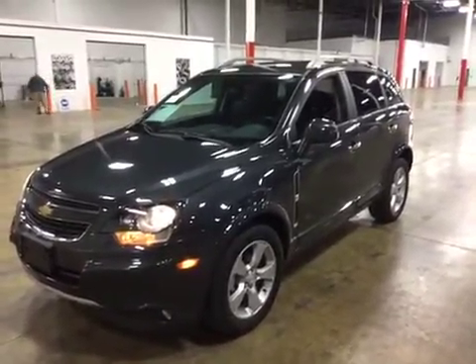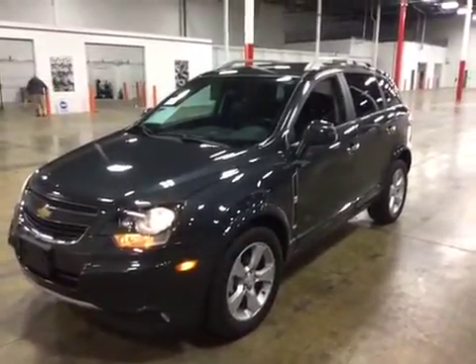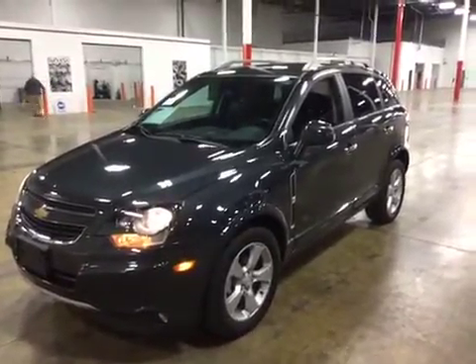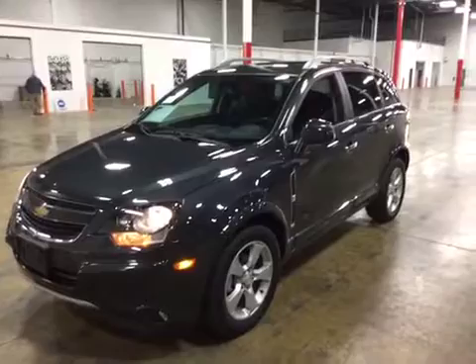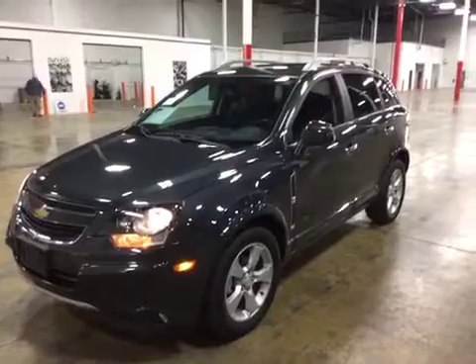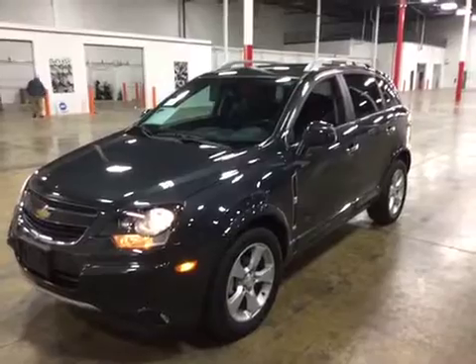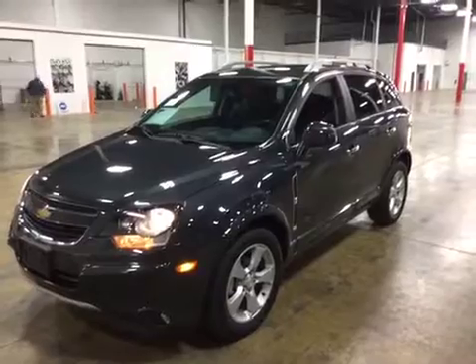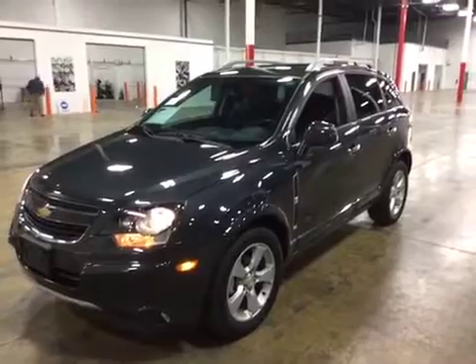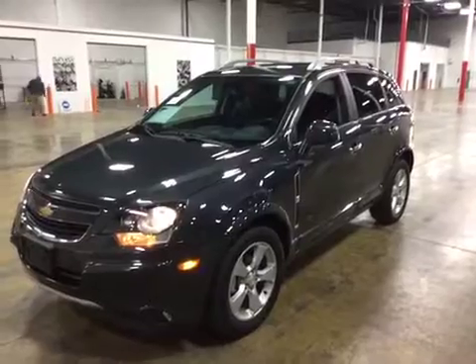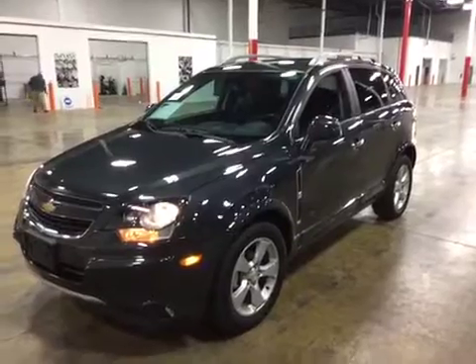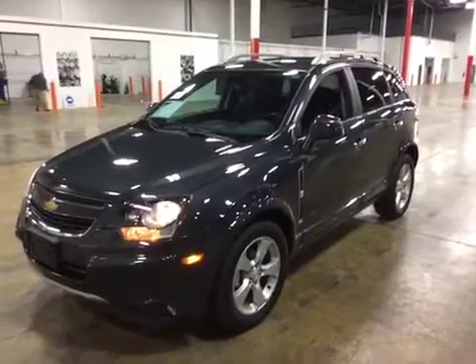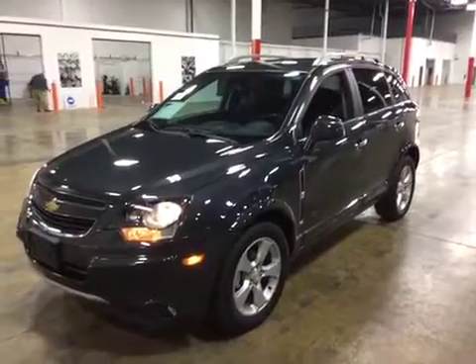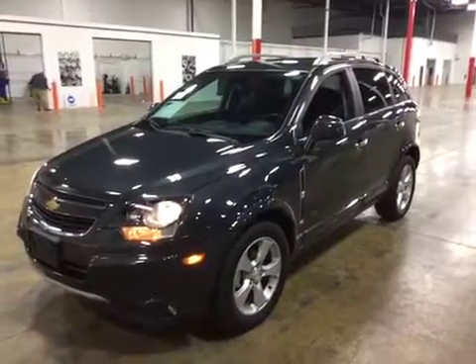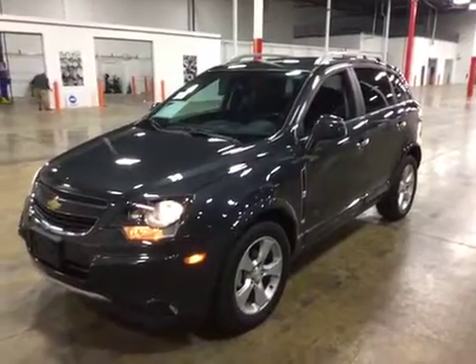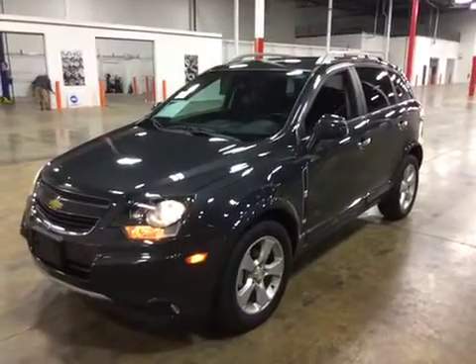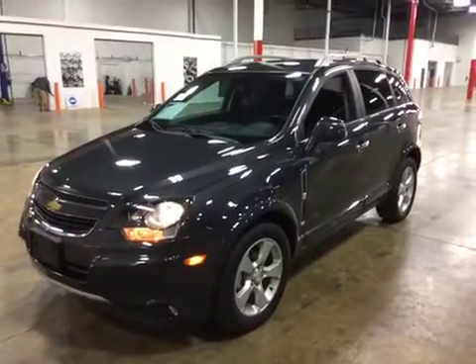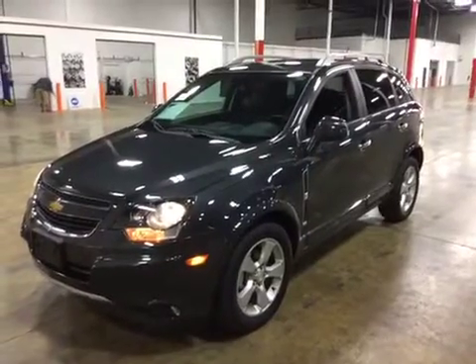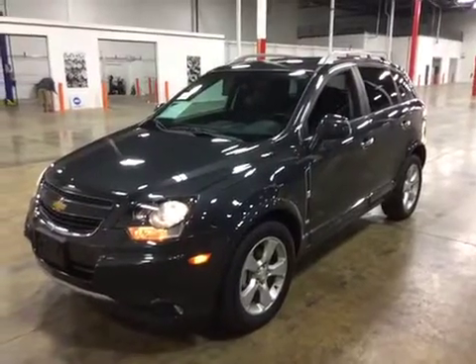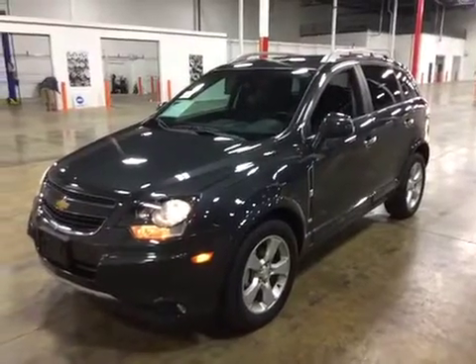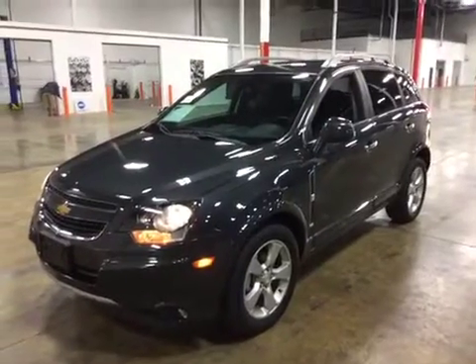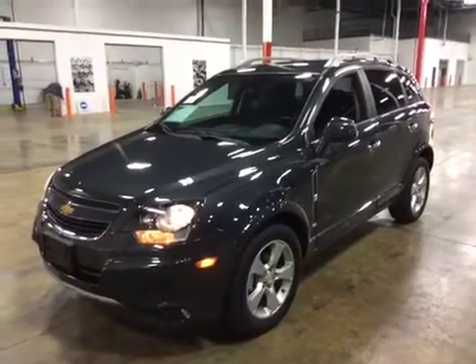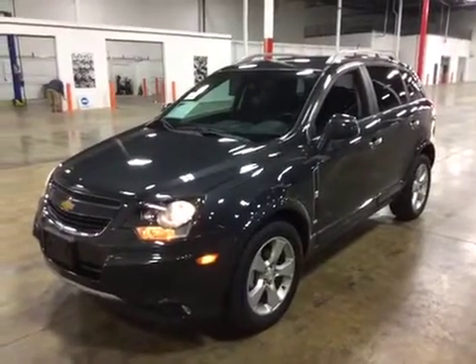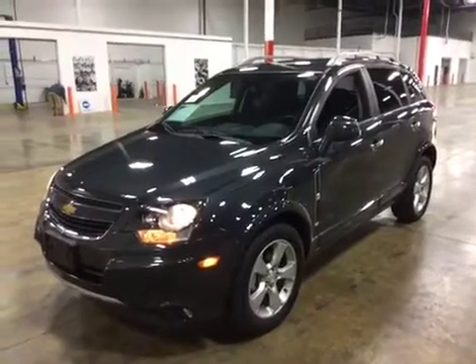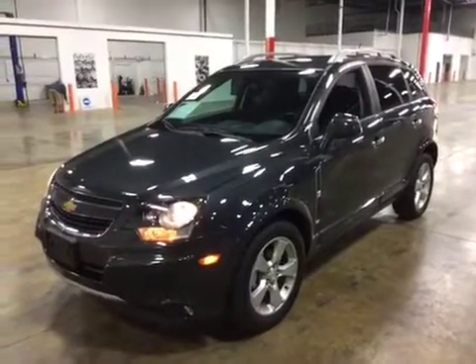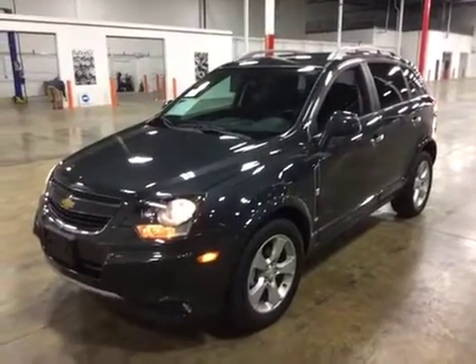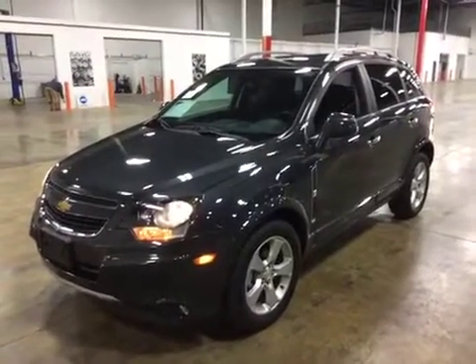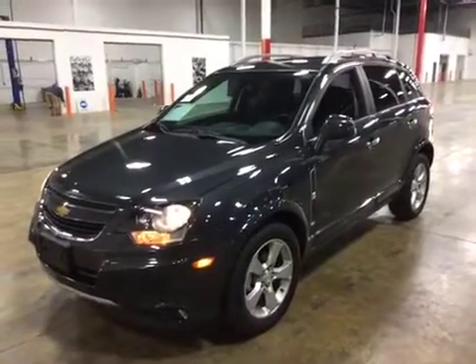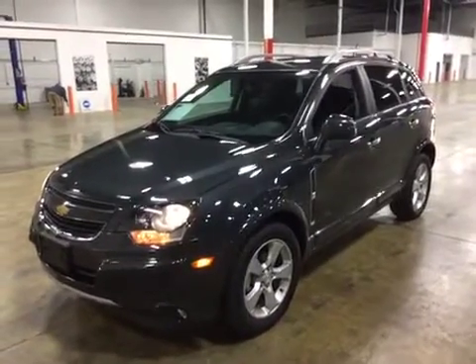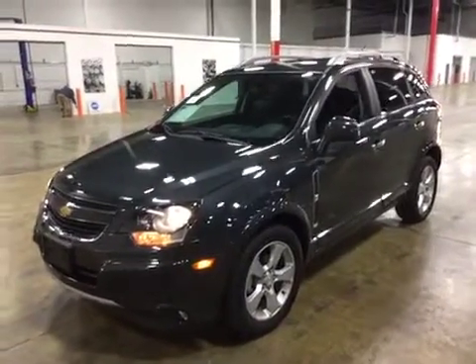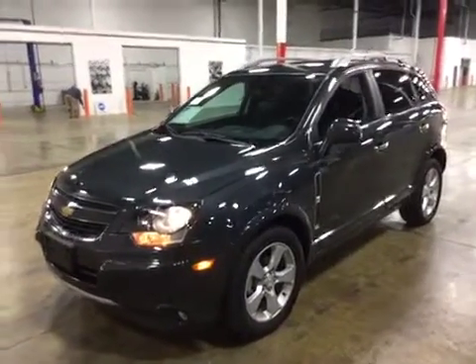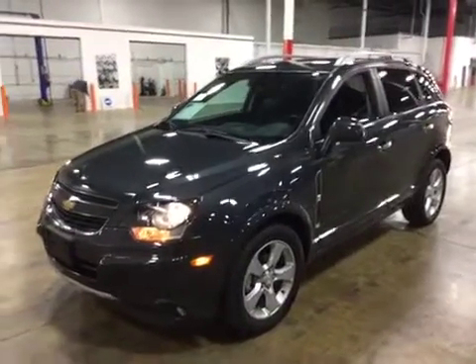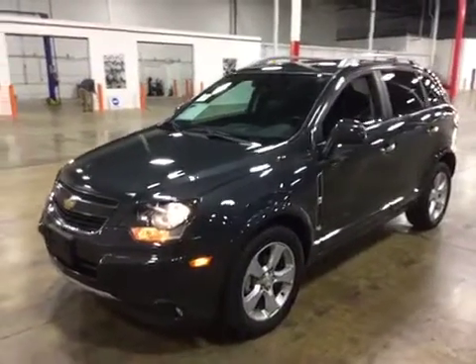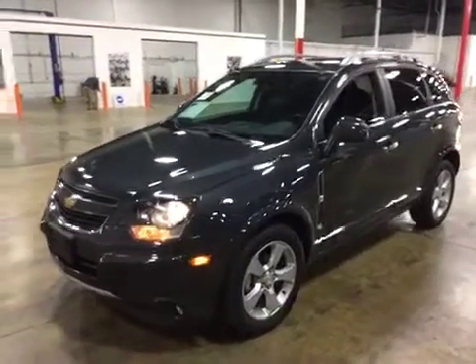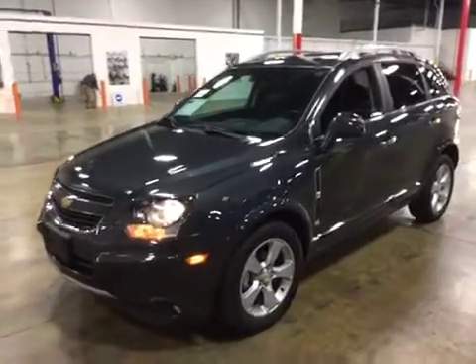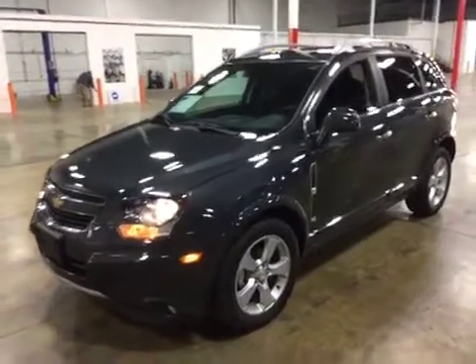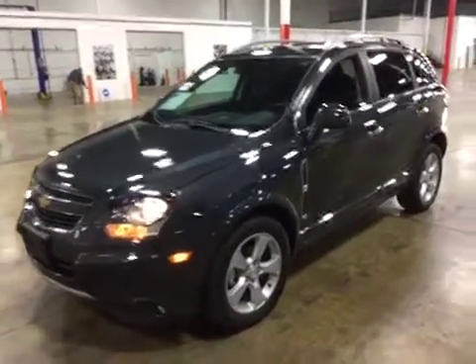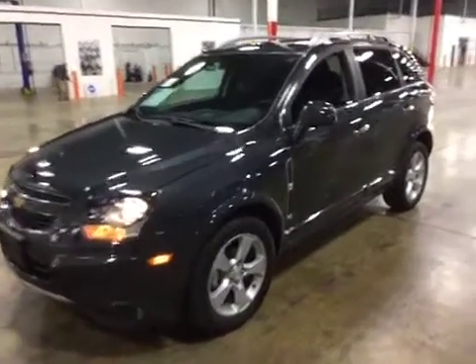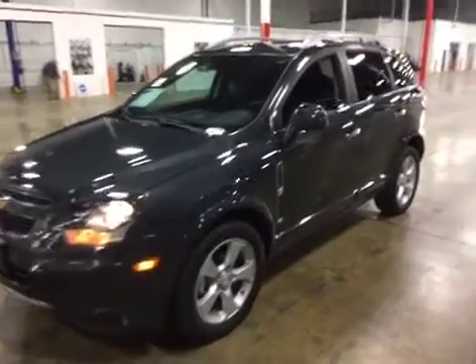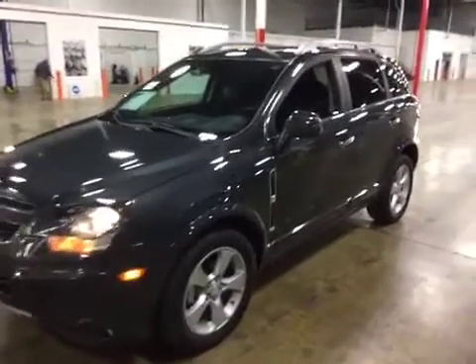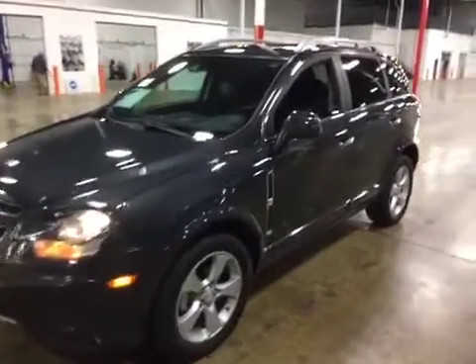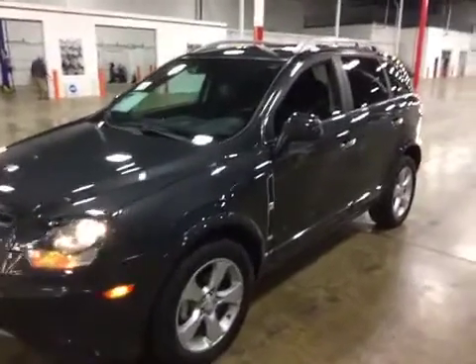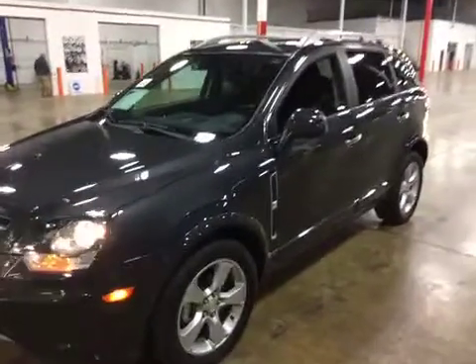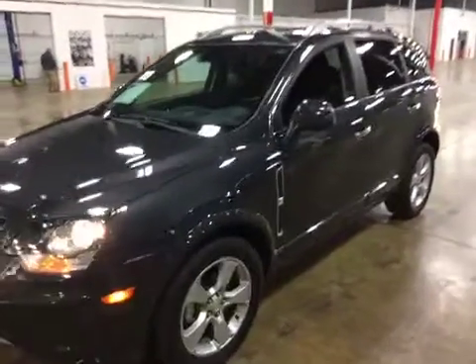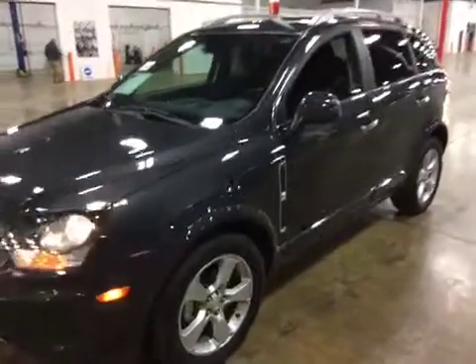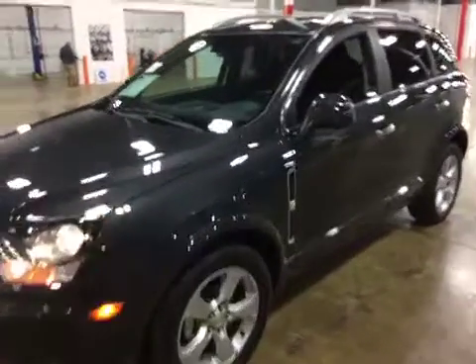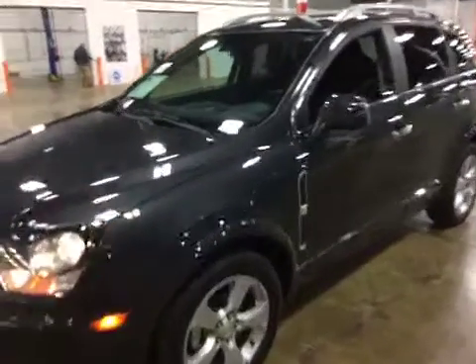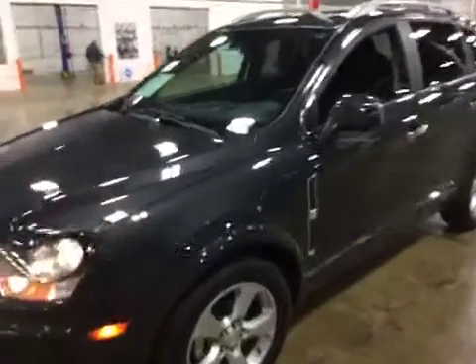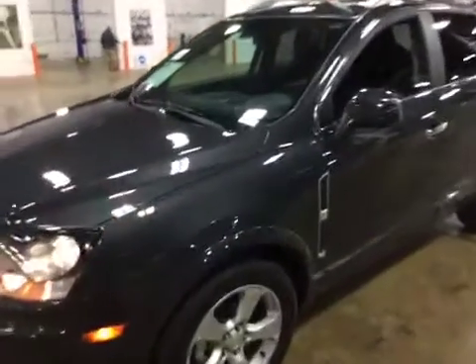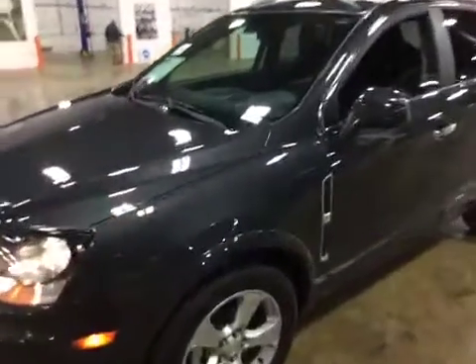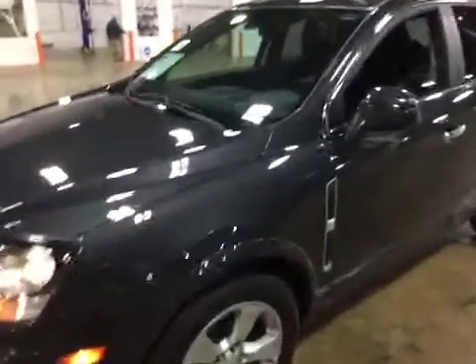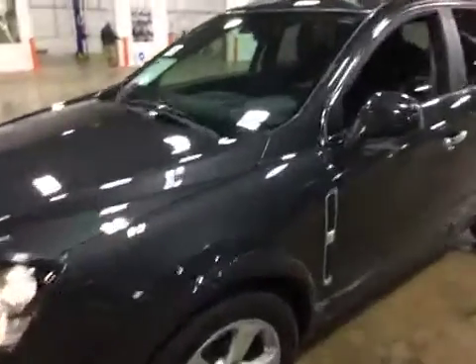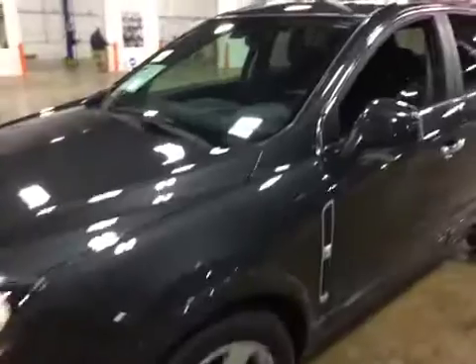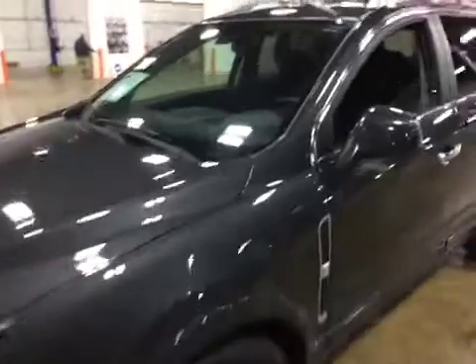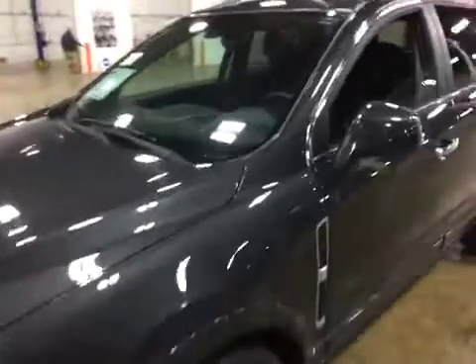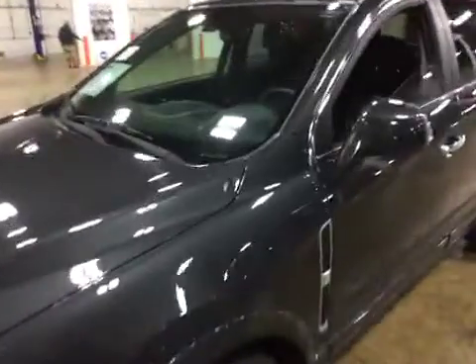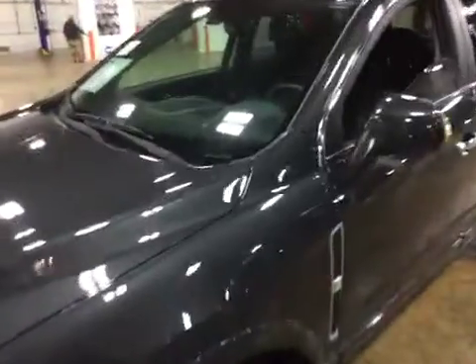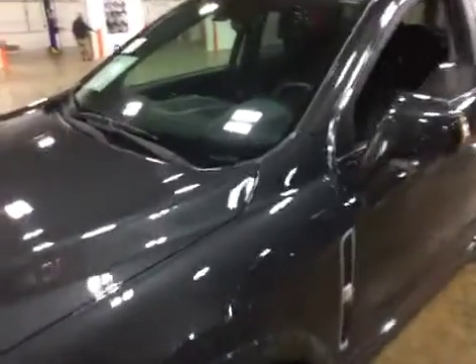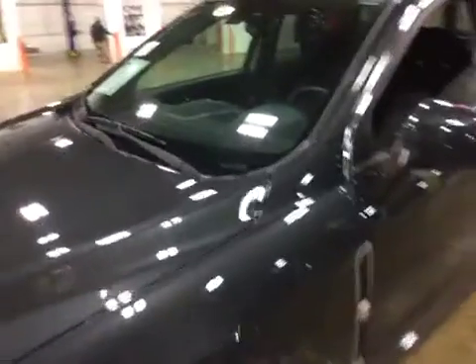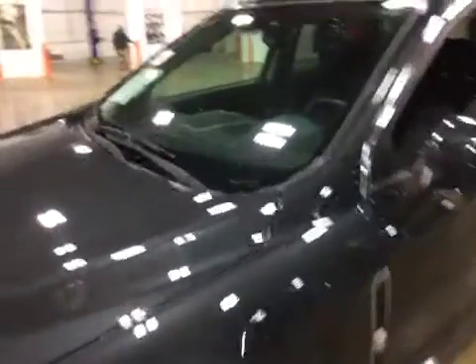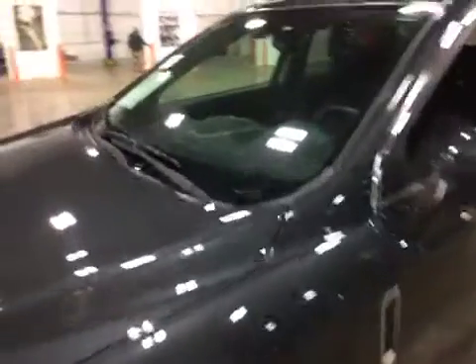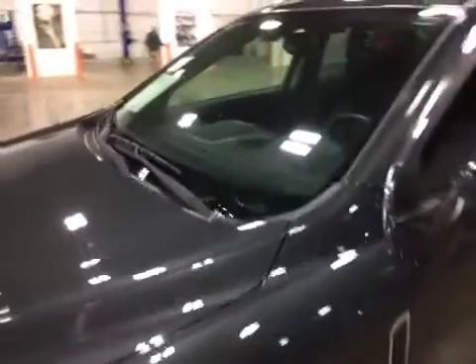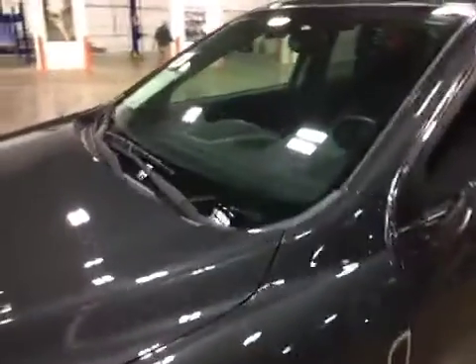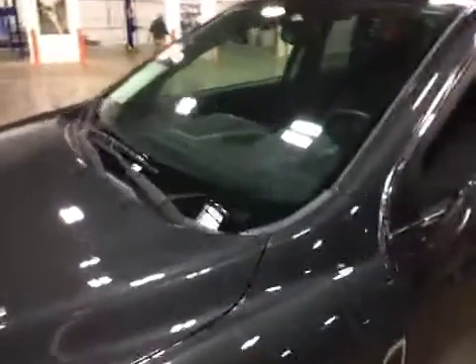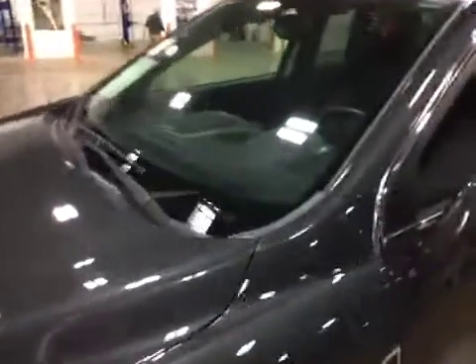Air conditioning blows nice and cold. The exterior of the vehicle is pretty clean. The wheels are in real good shape. The paint's pretty decent.